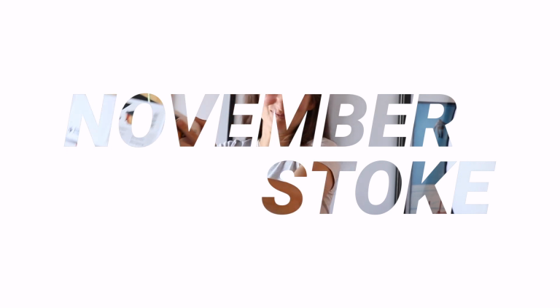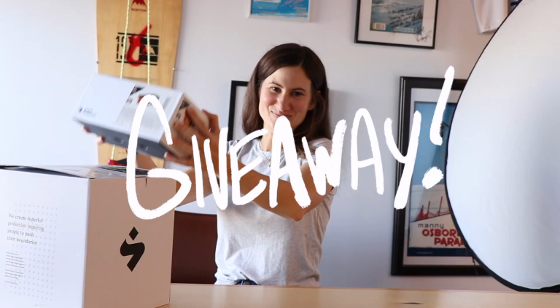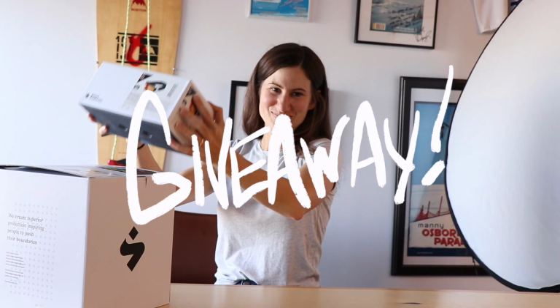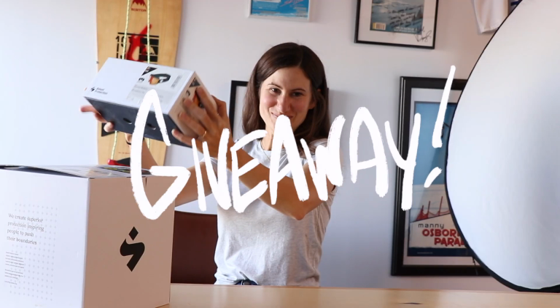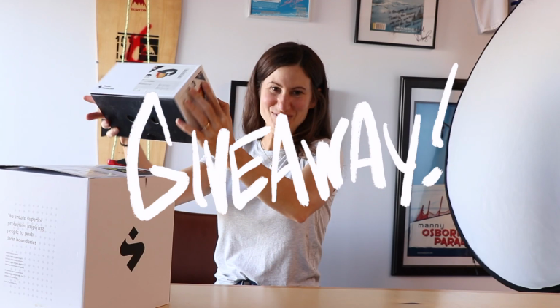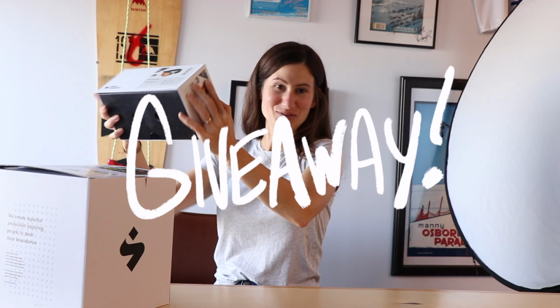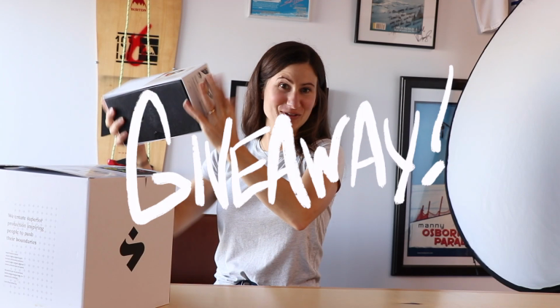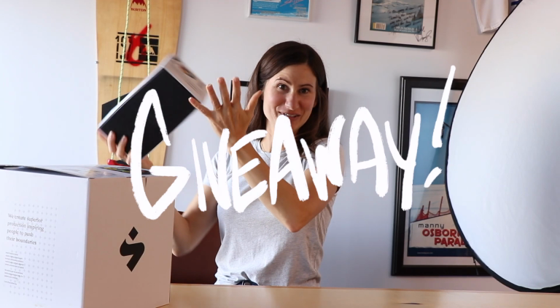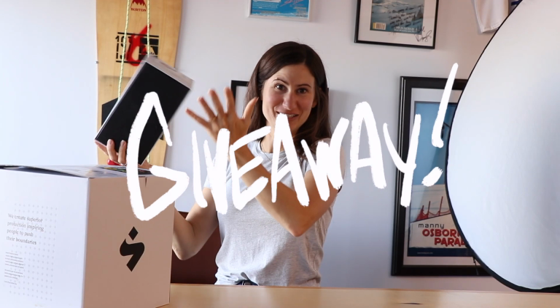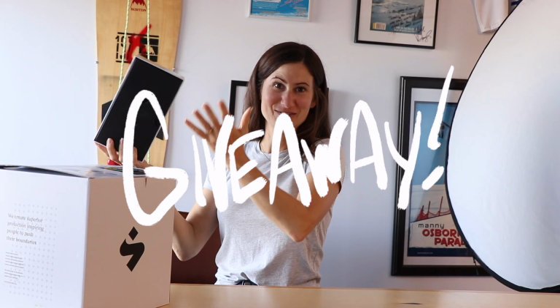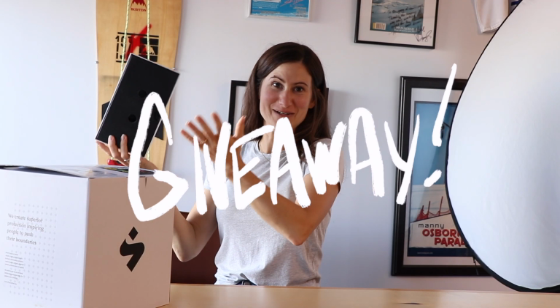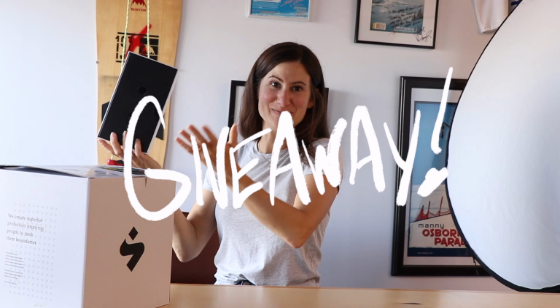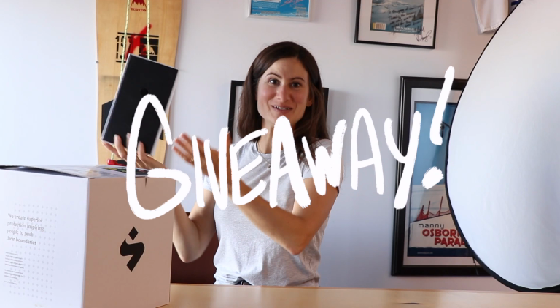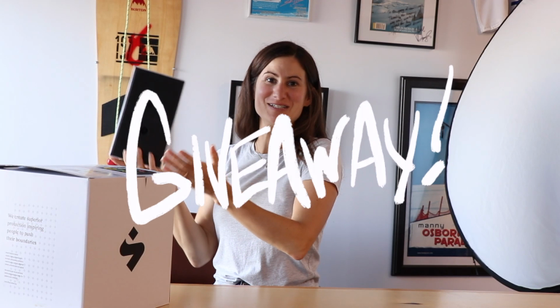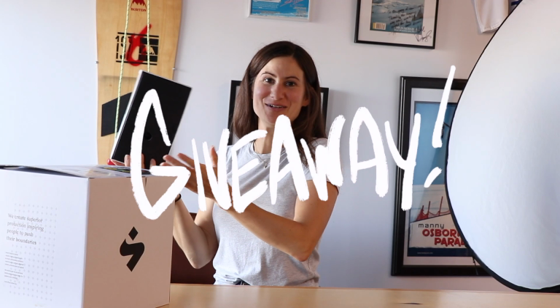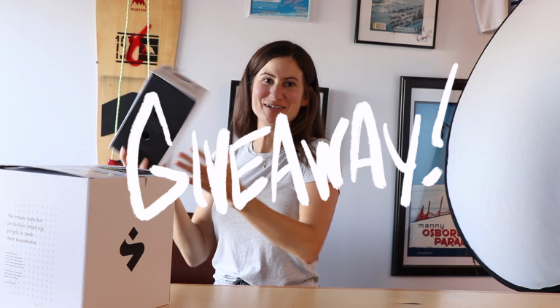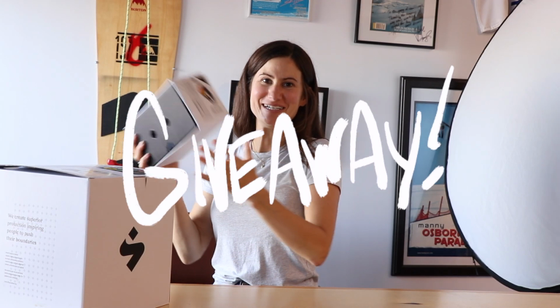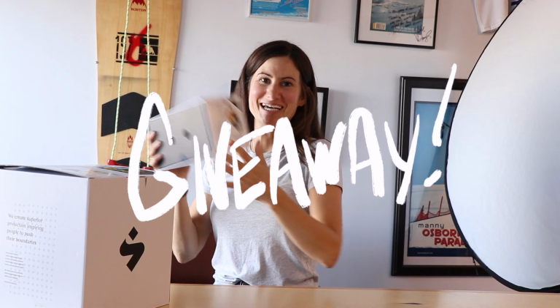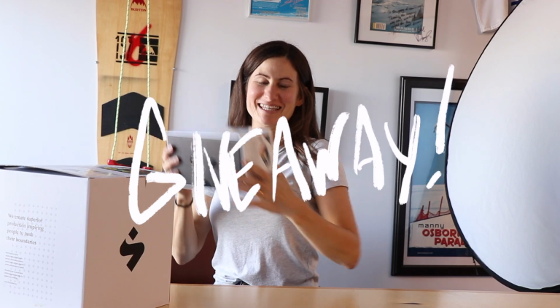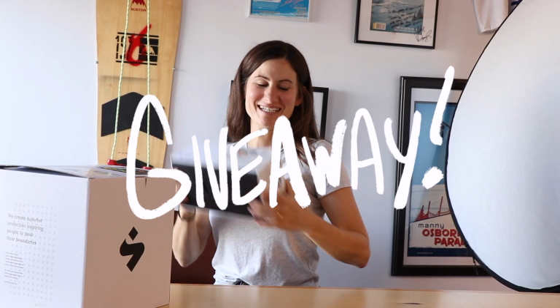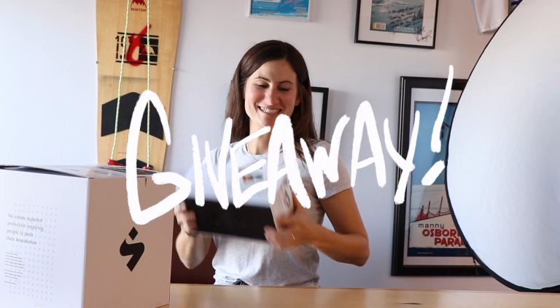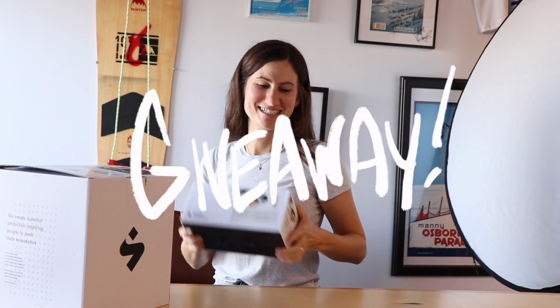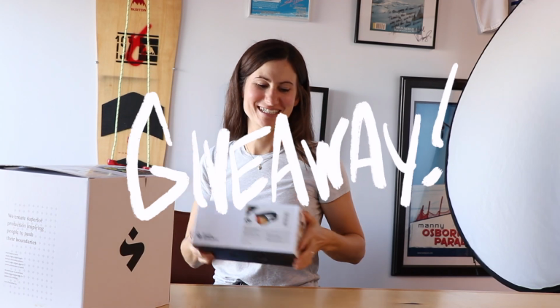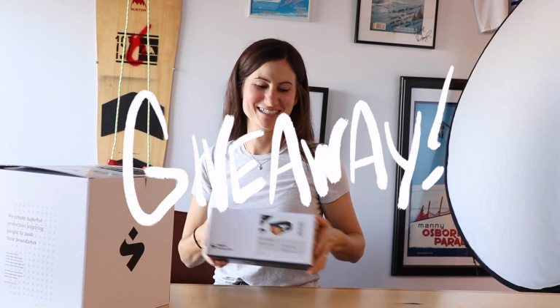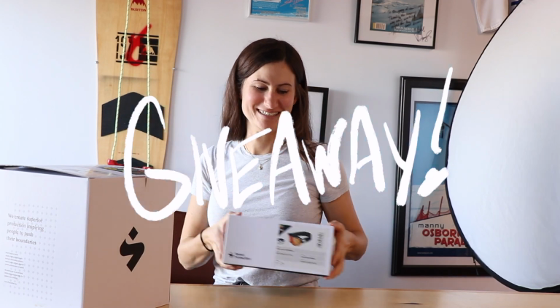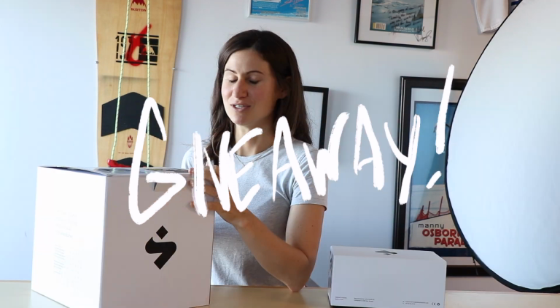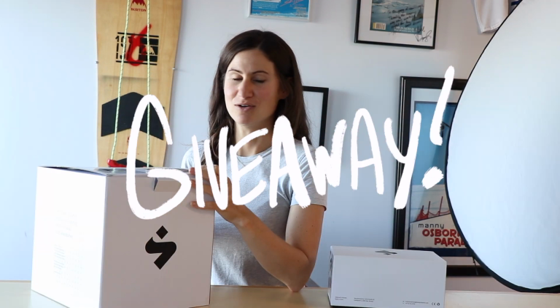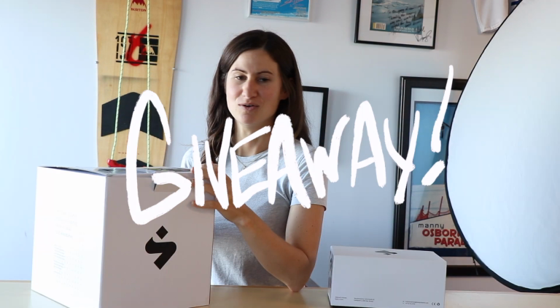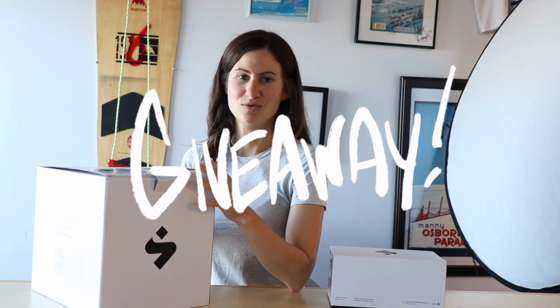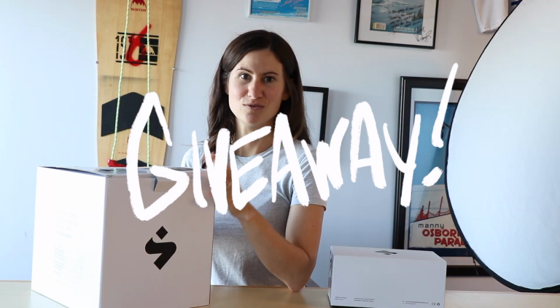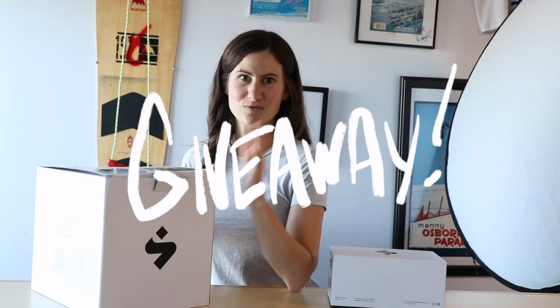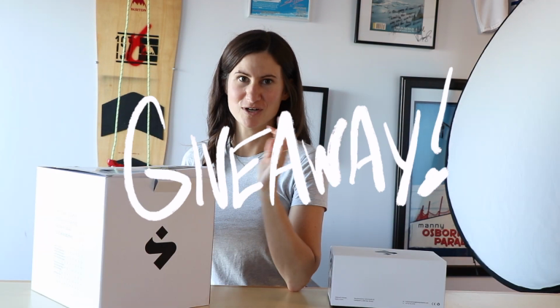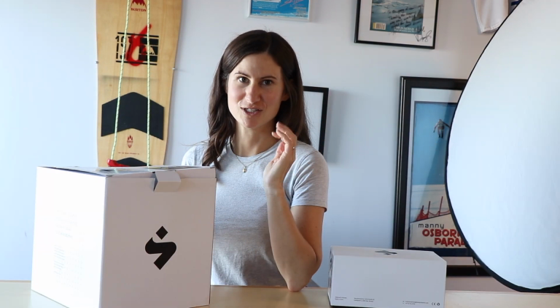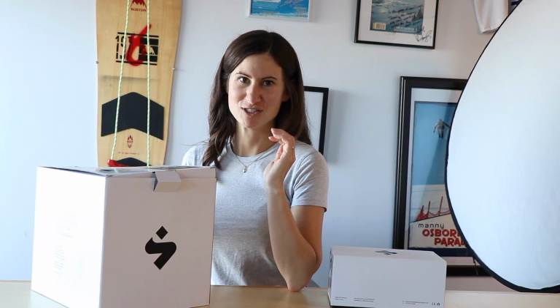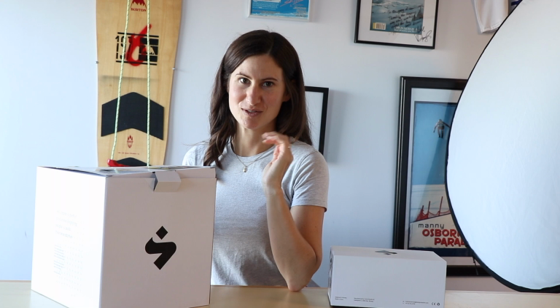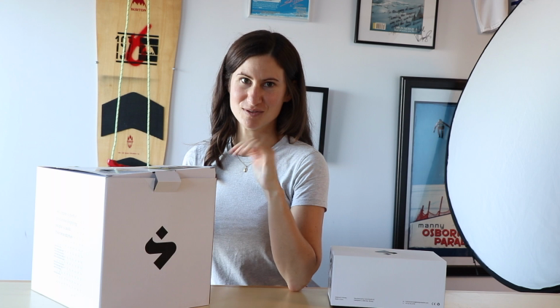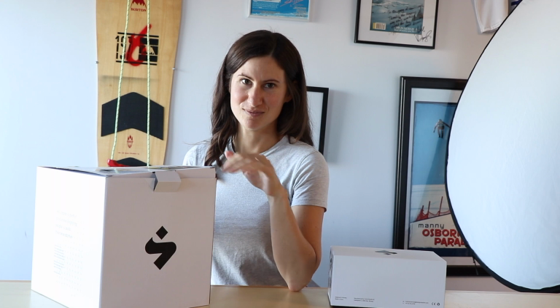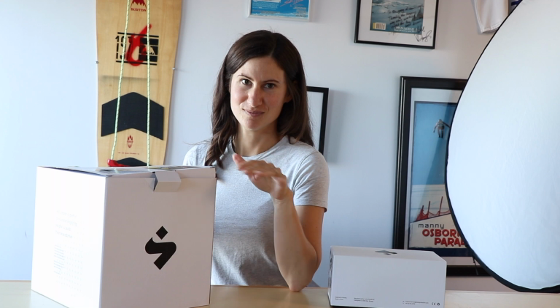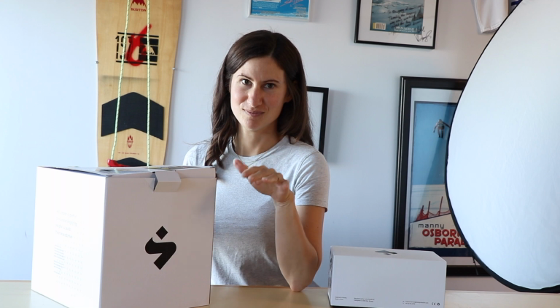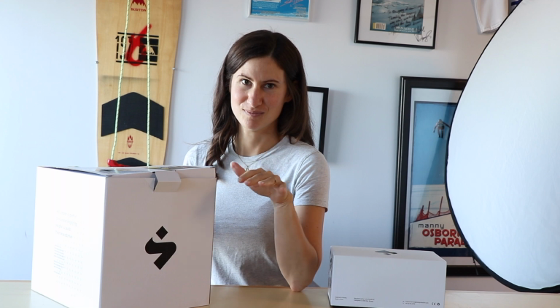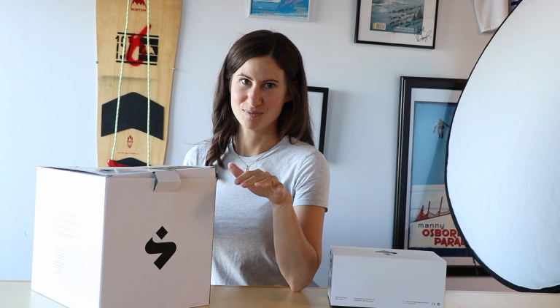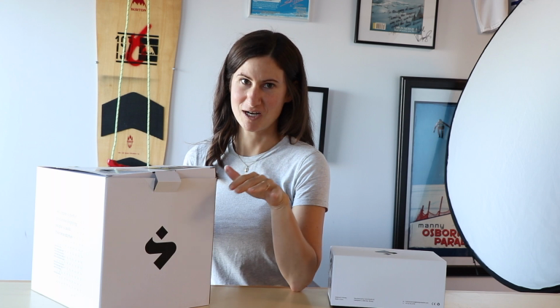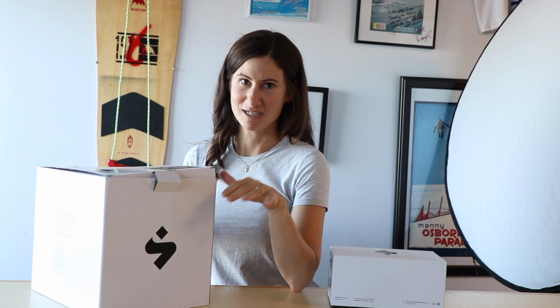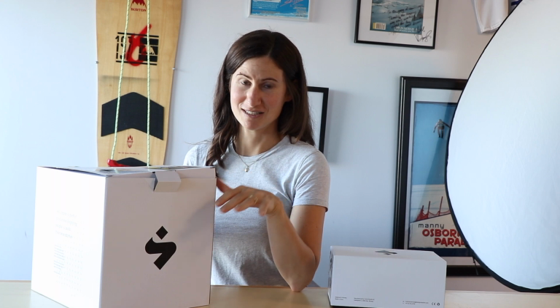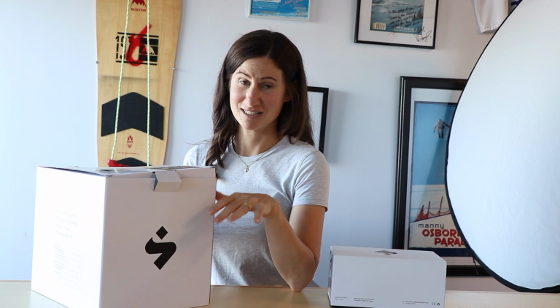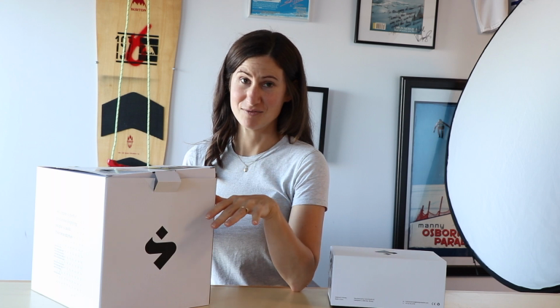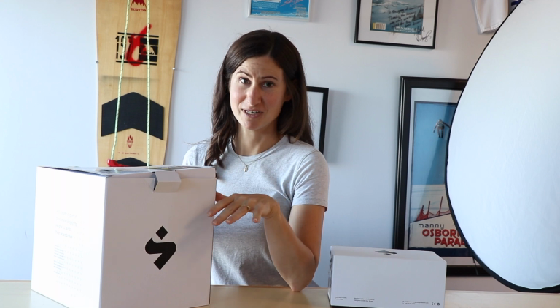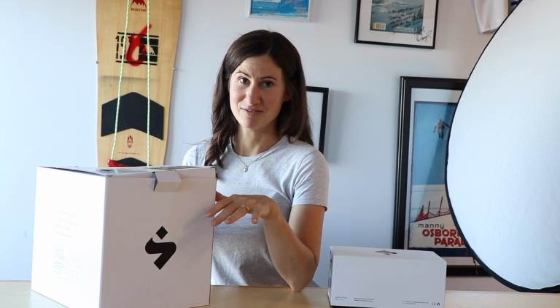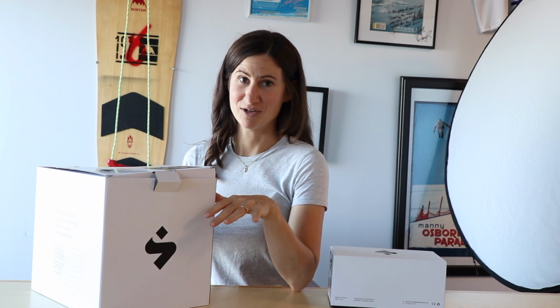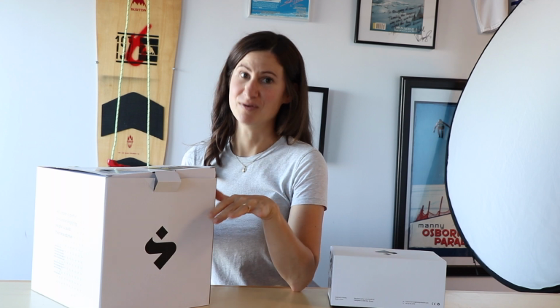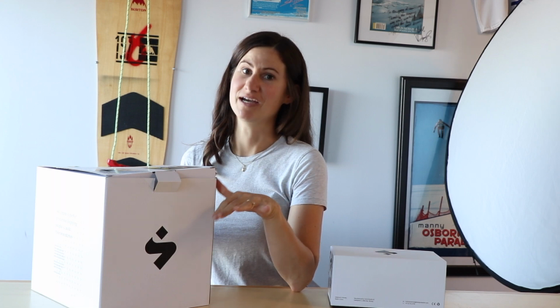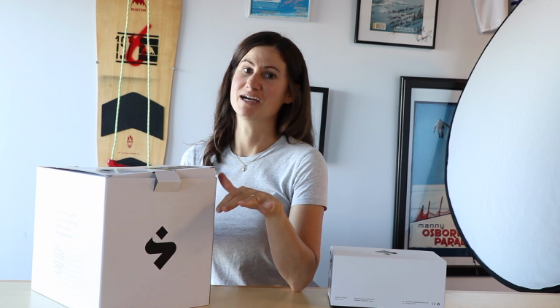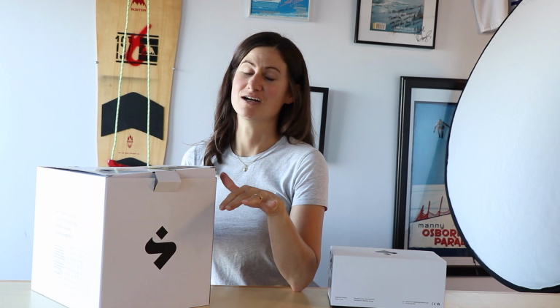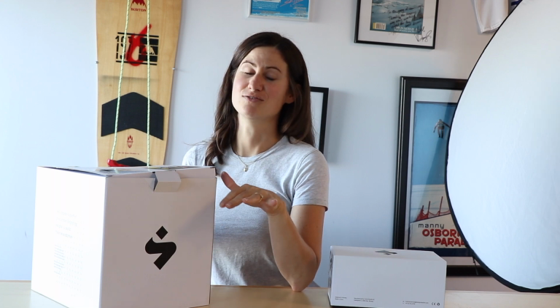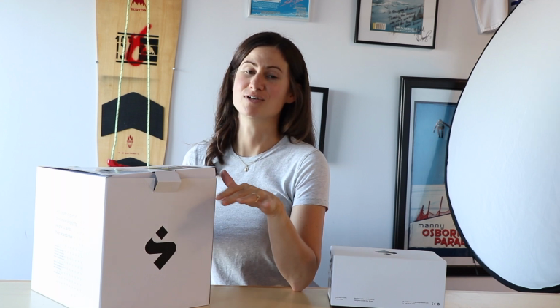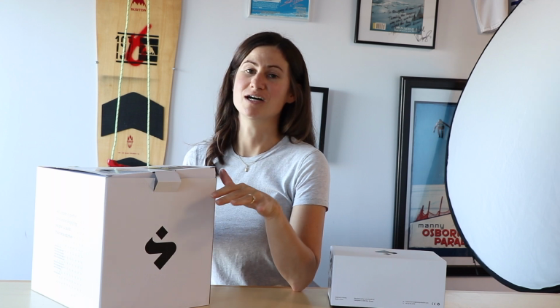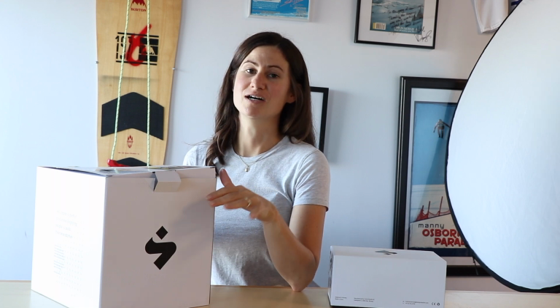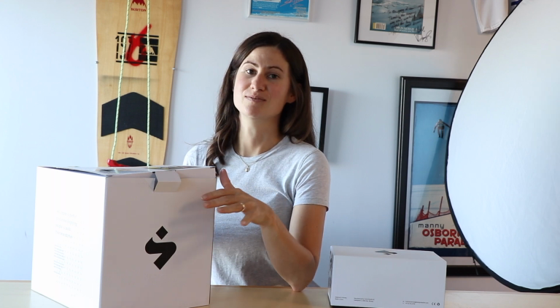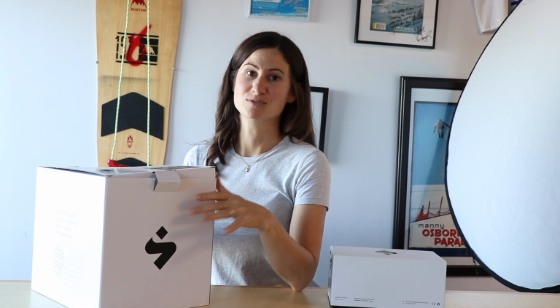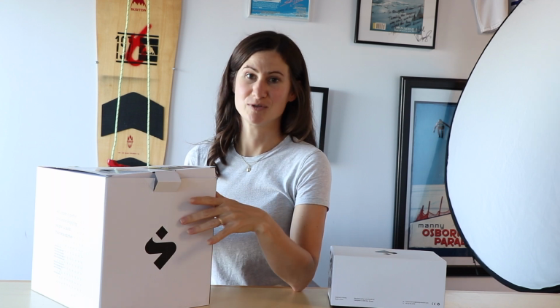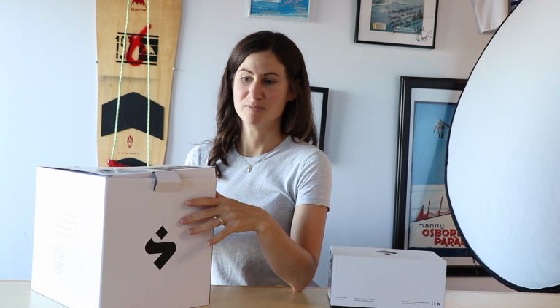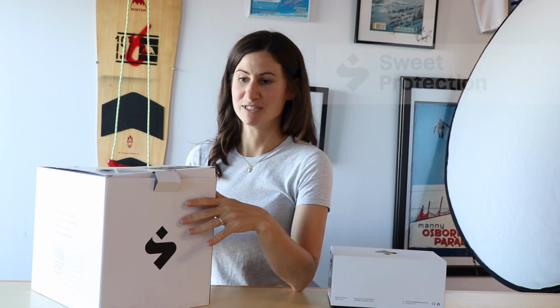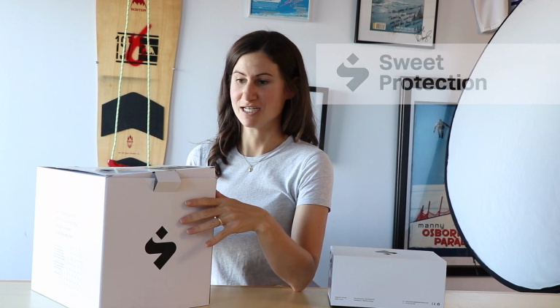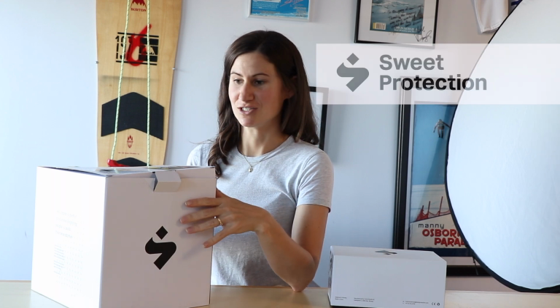We're doing November Stoke again this year. The first products we're giving away are from Sweet Protection.